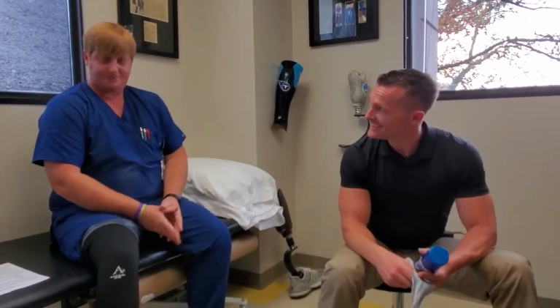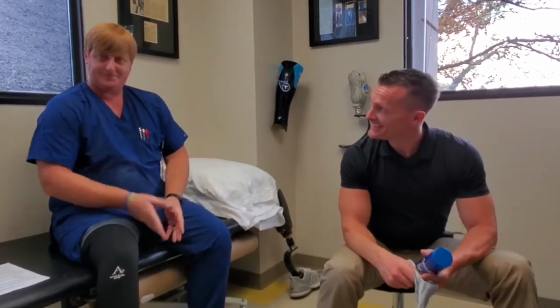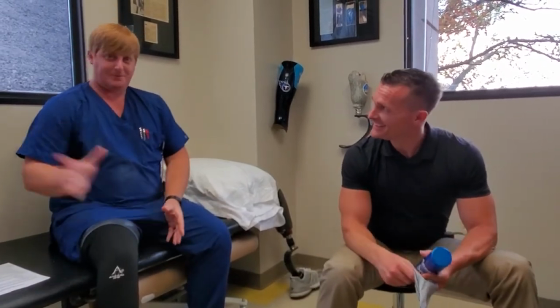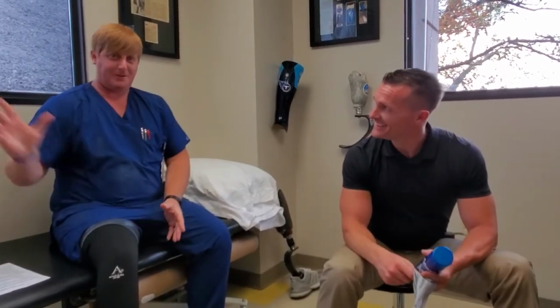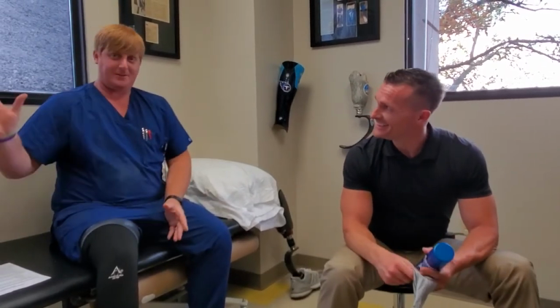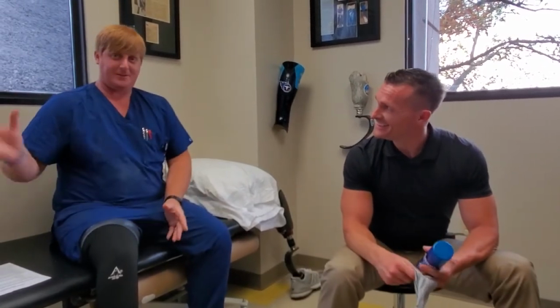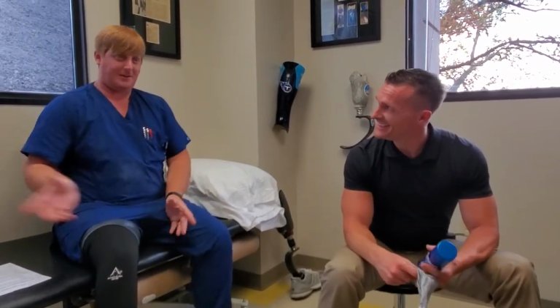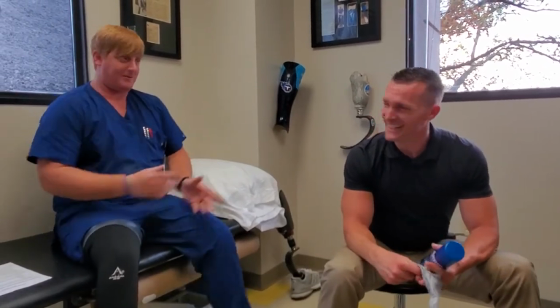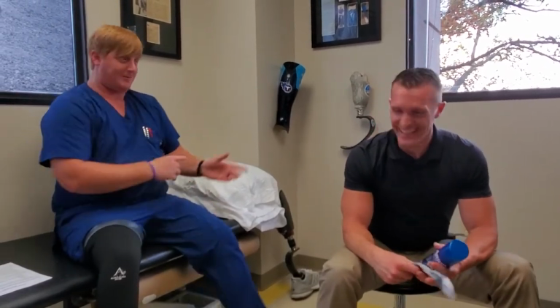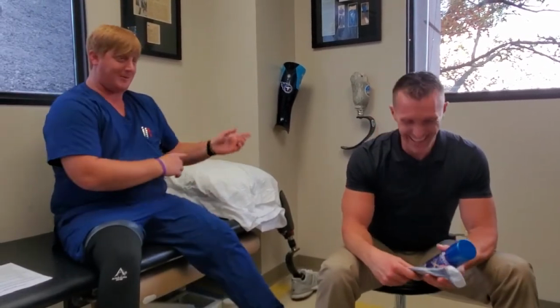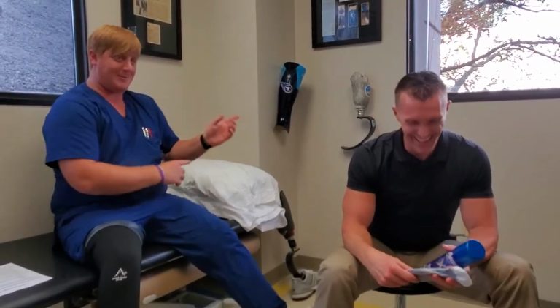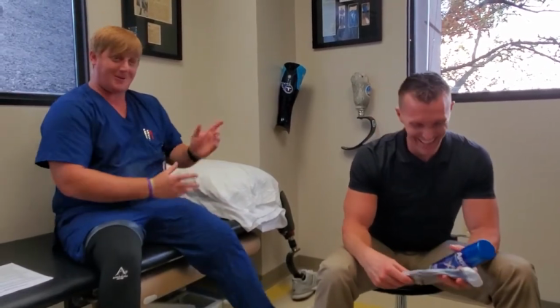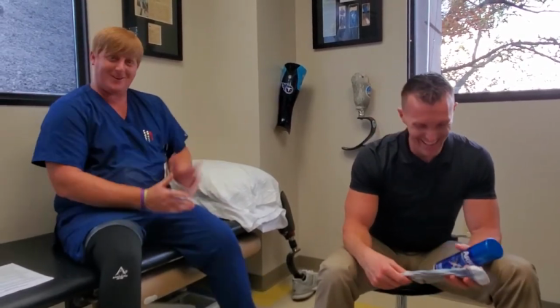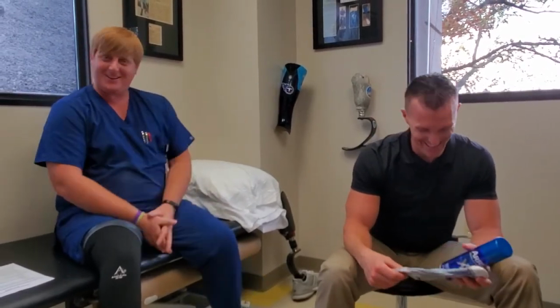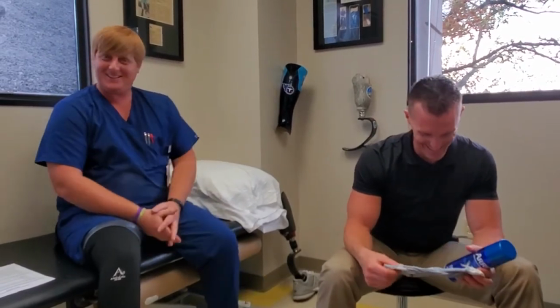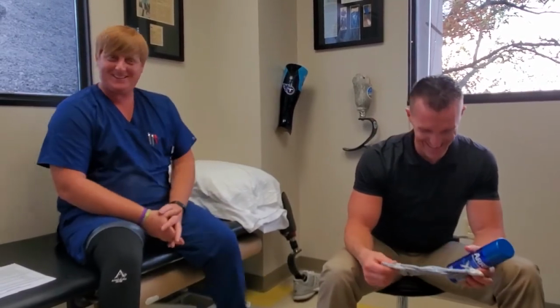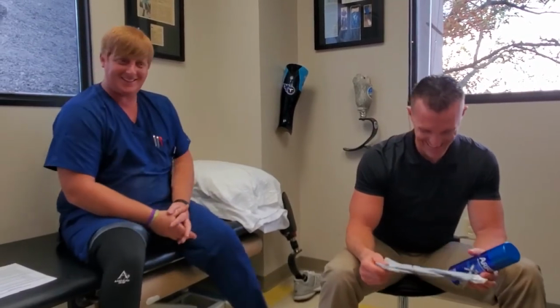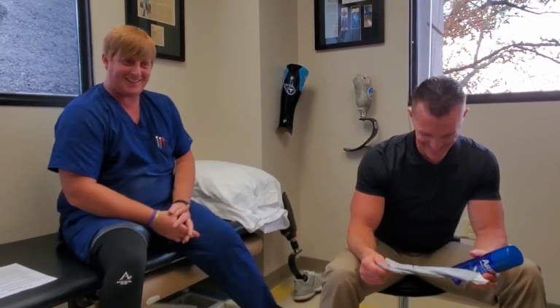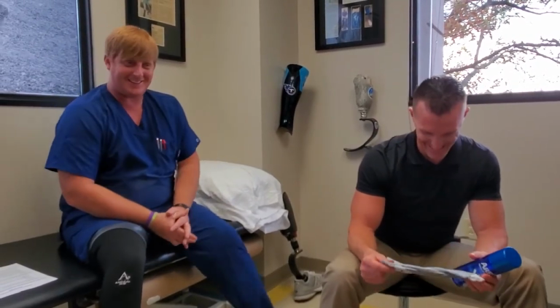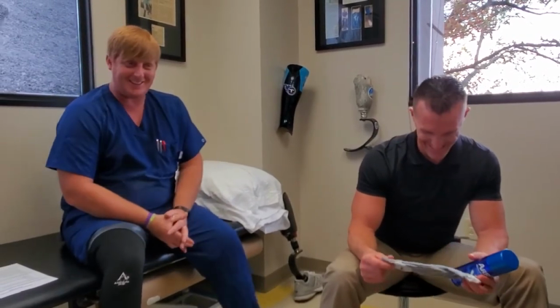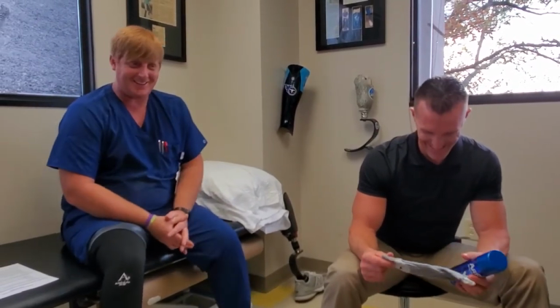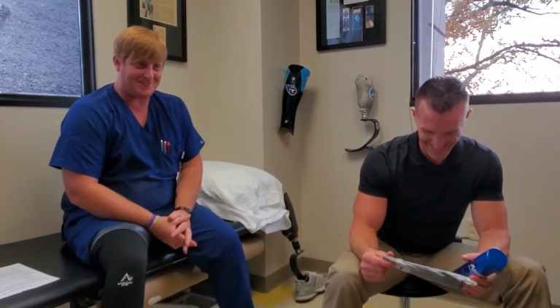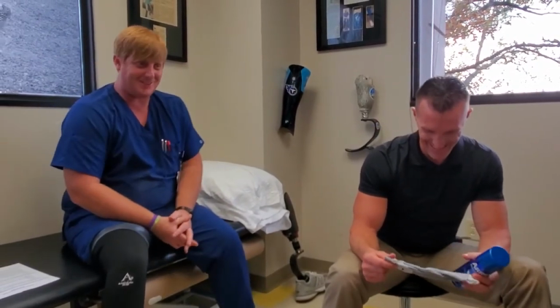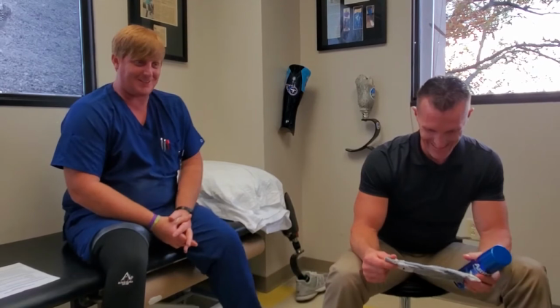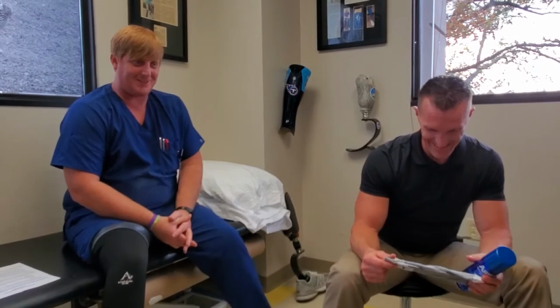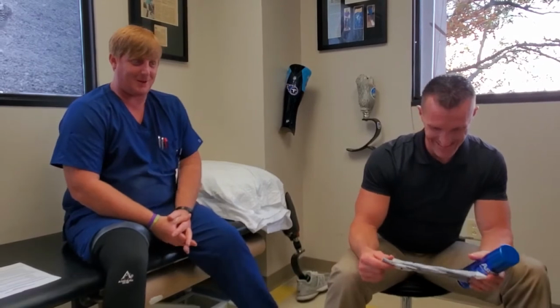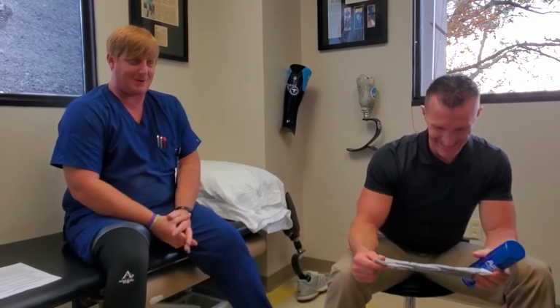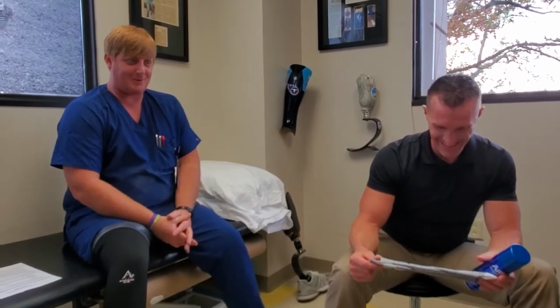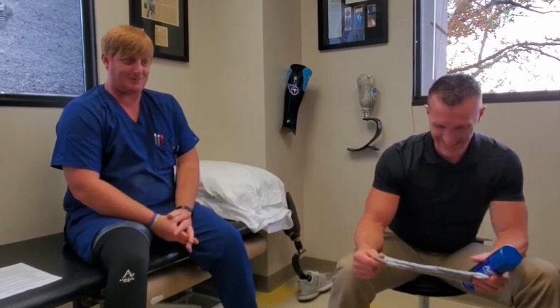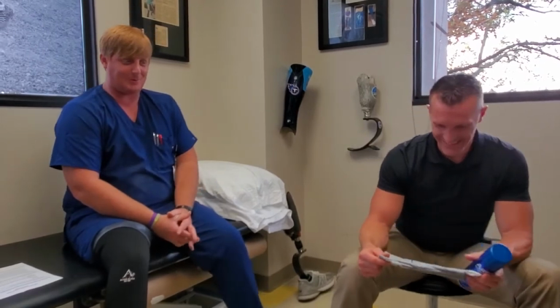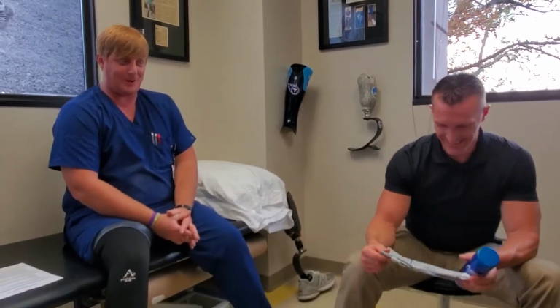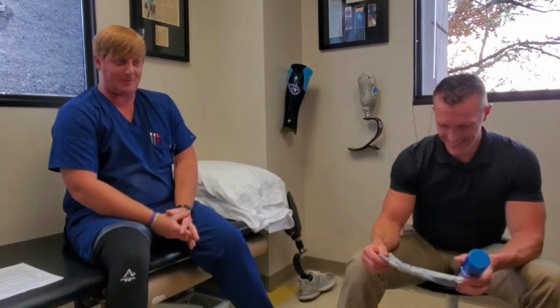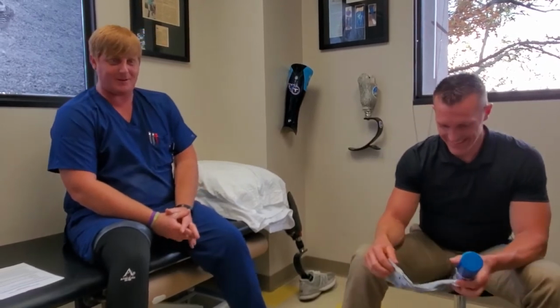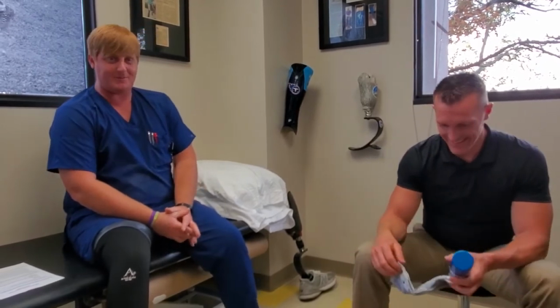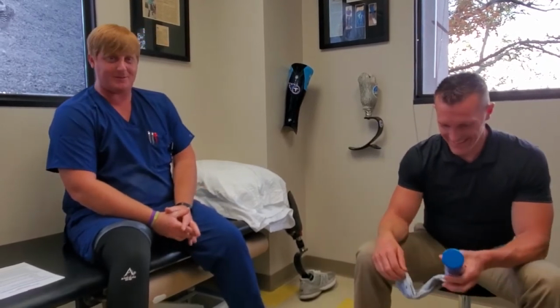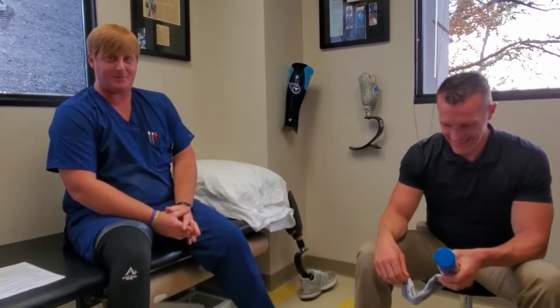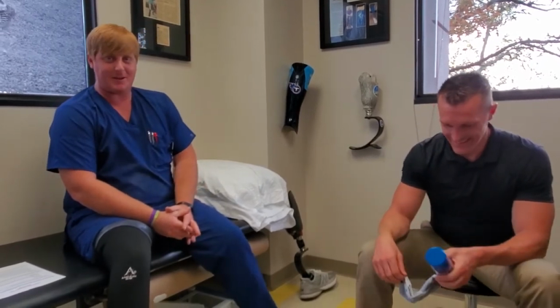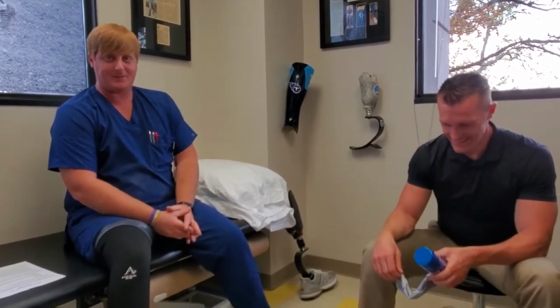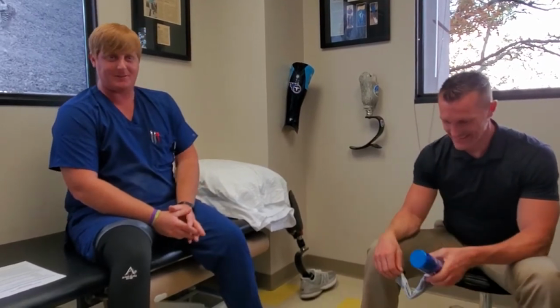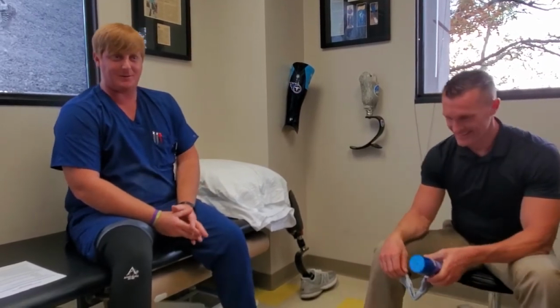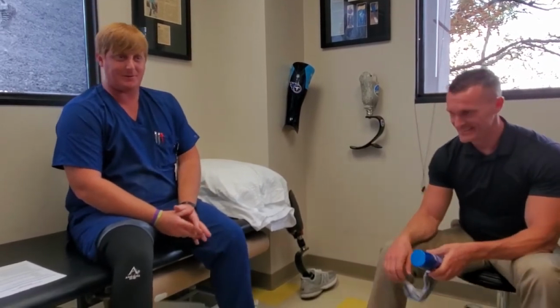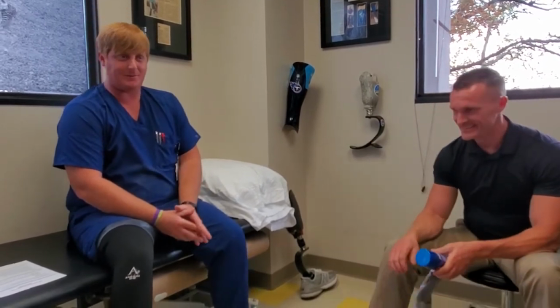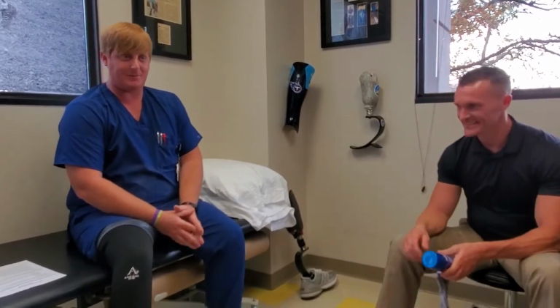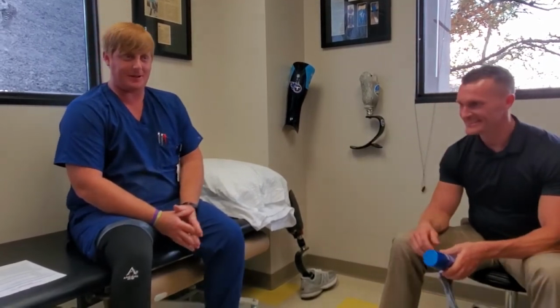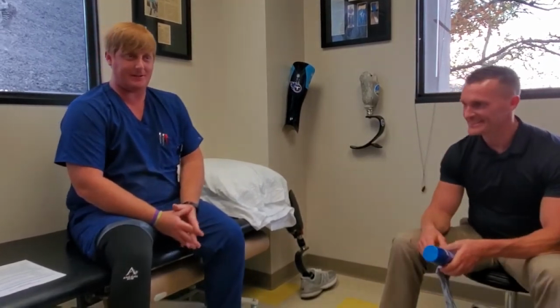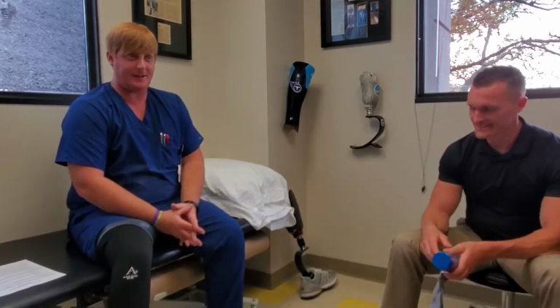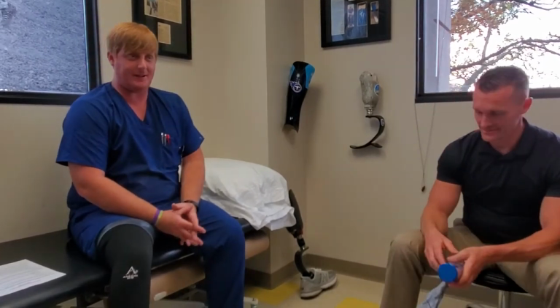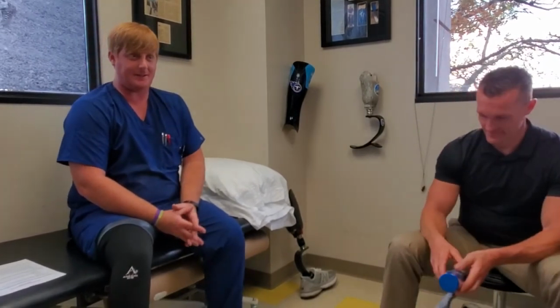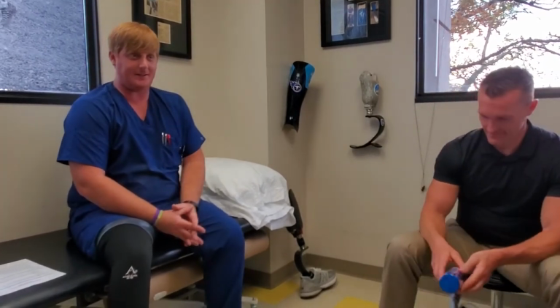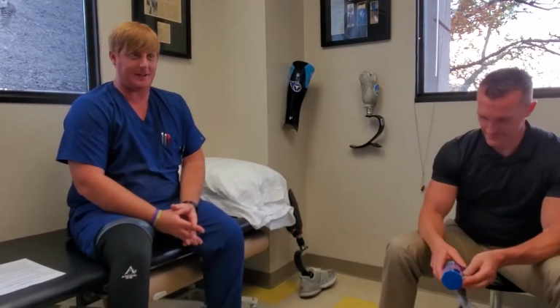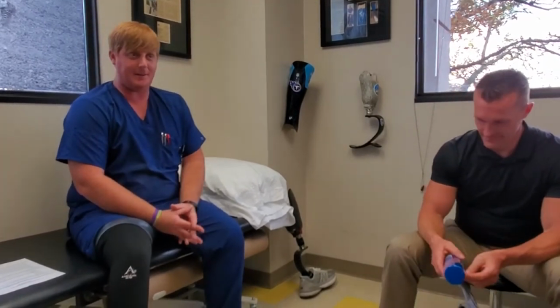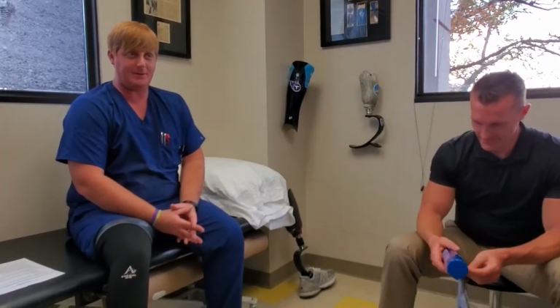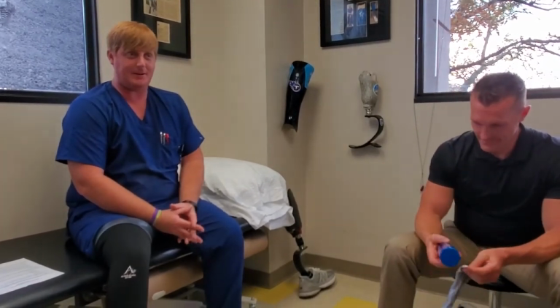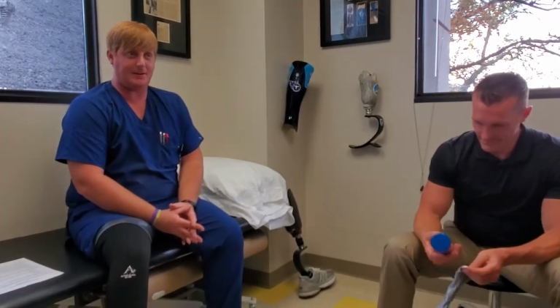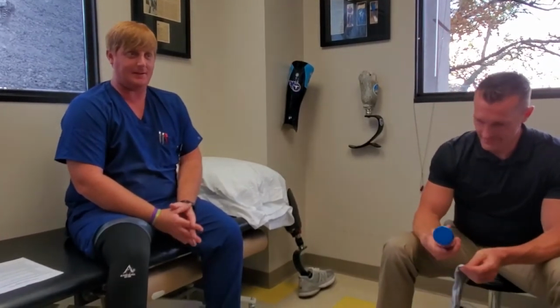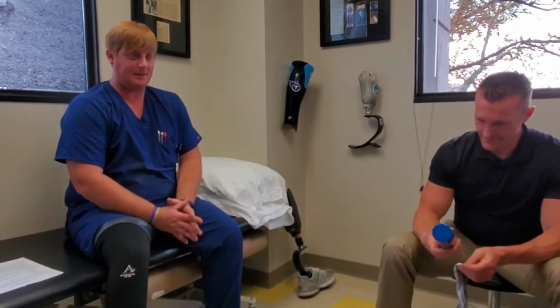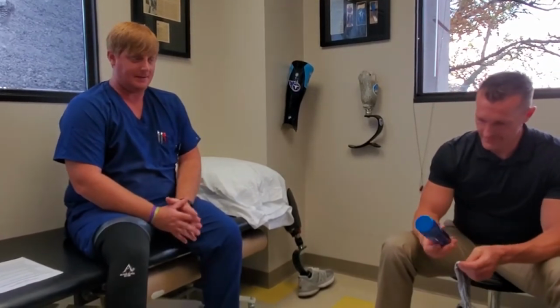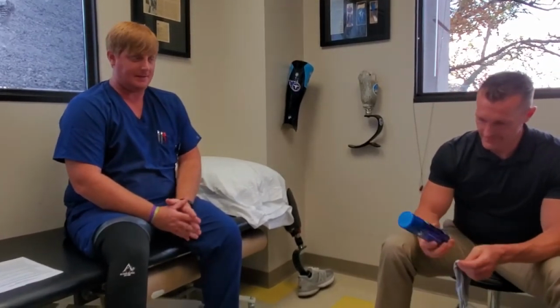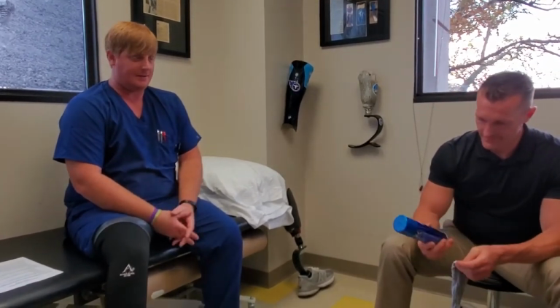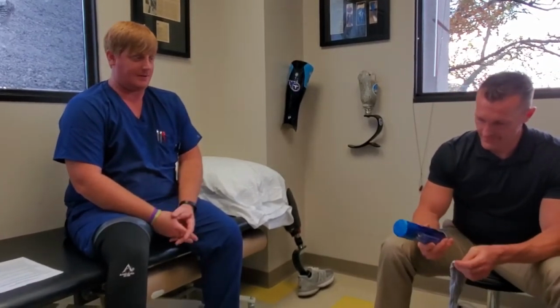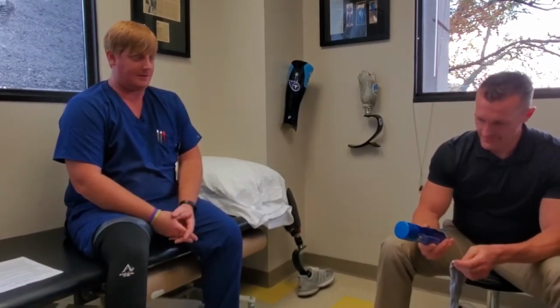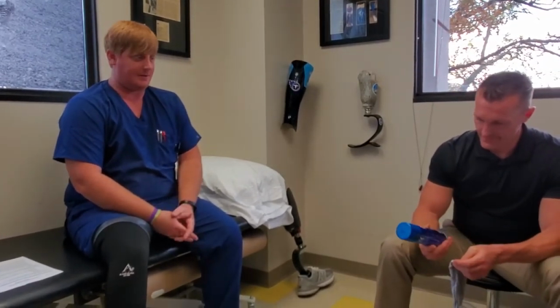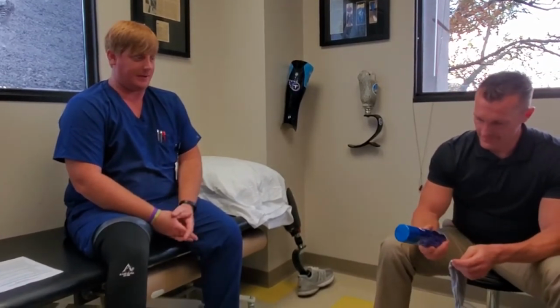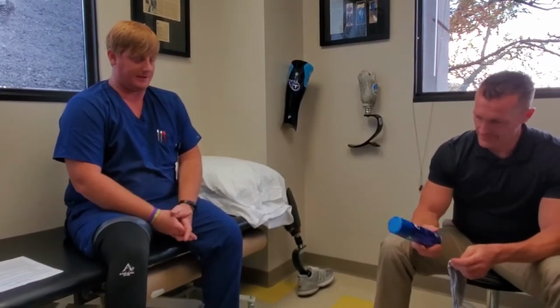Chris and Aaron from AVR again, and we're going to talk about some sweat management ways to deal with sweat as an amputee under your liner.